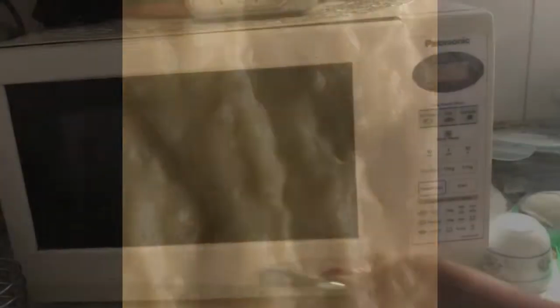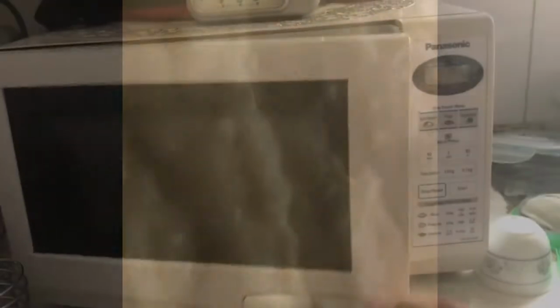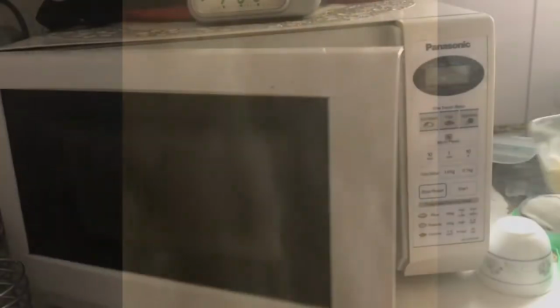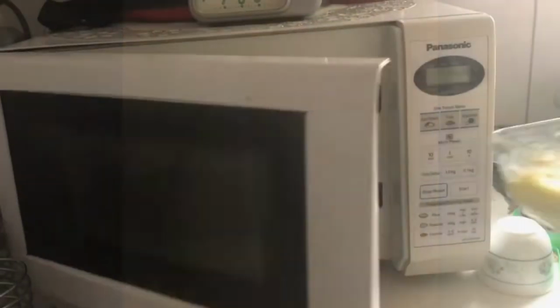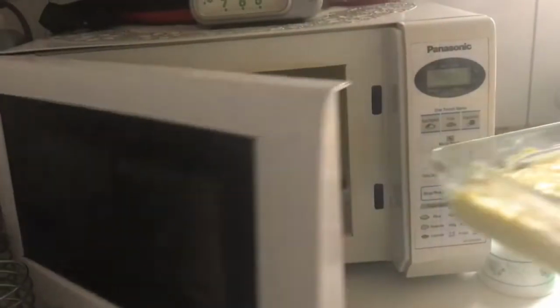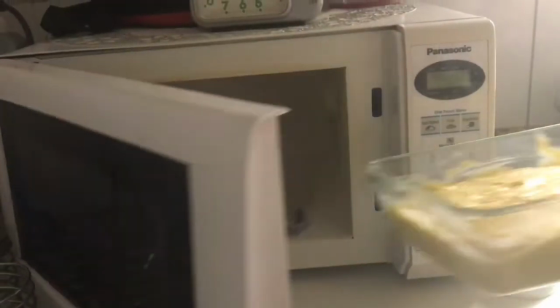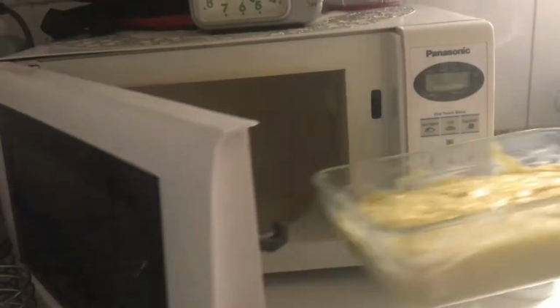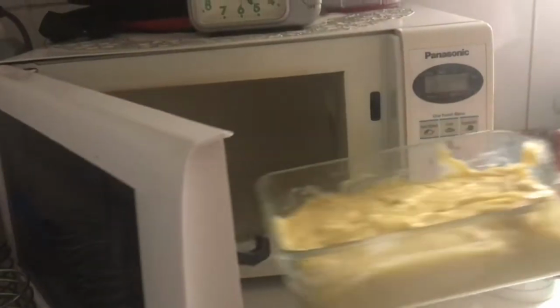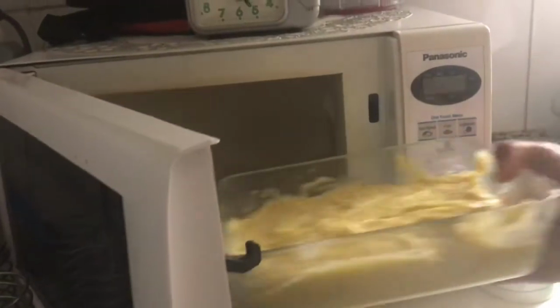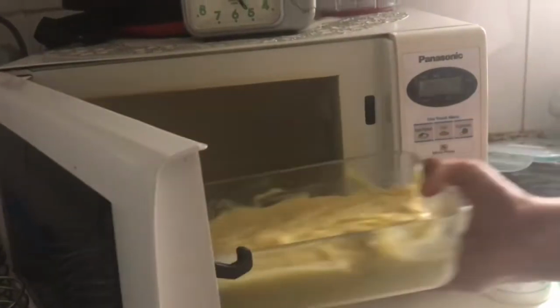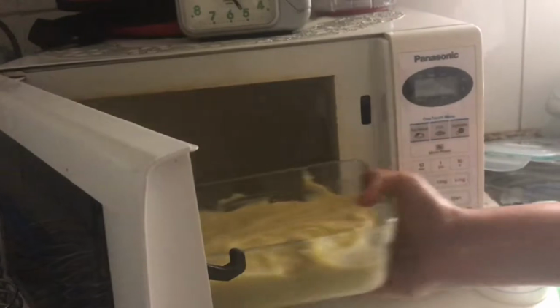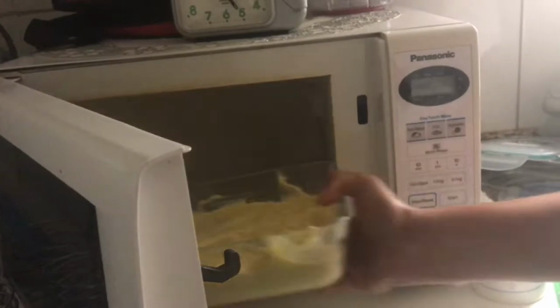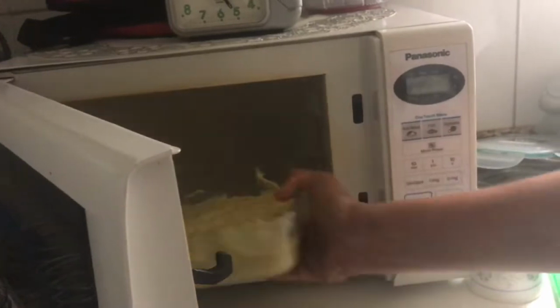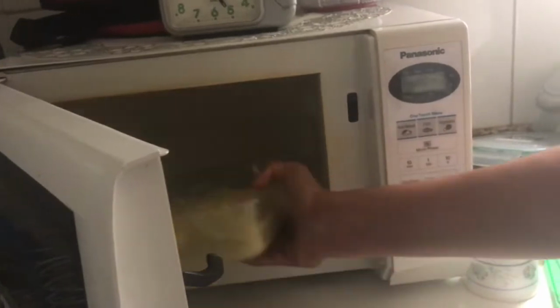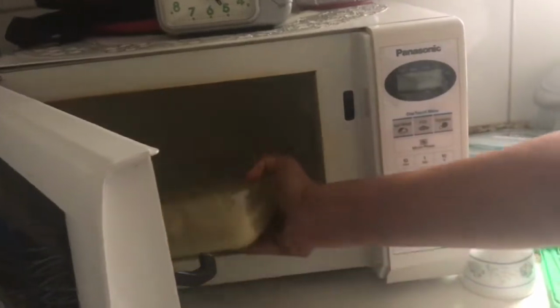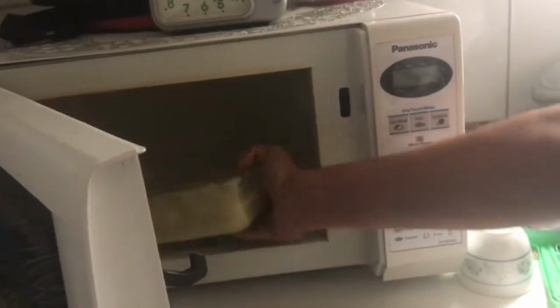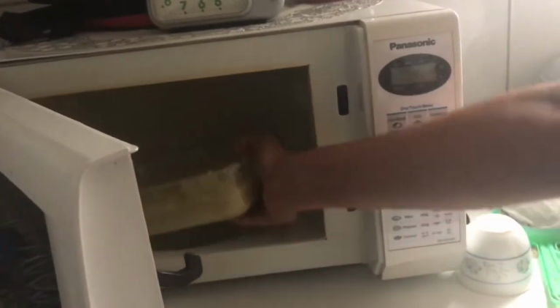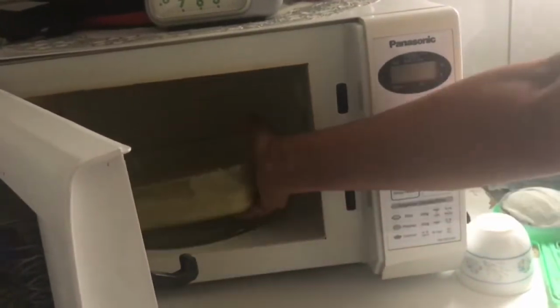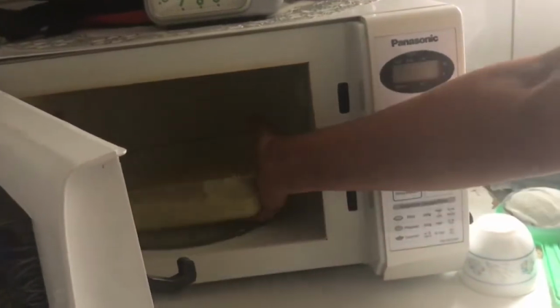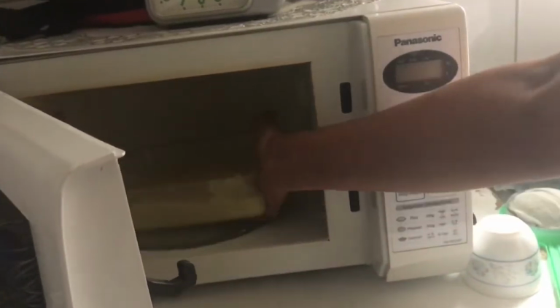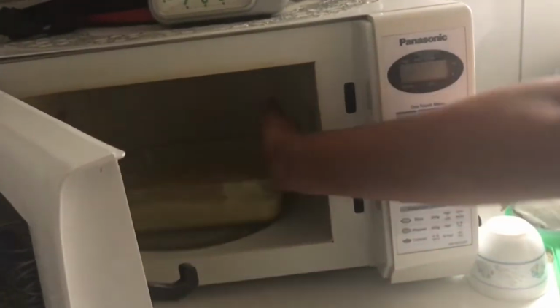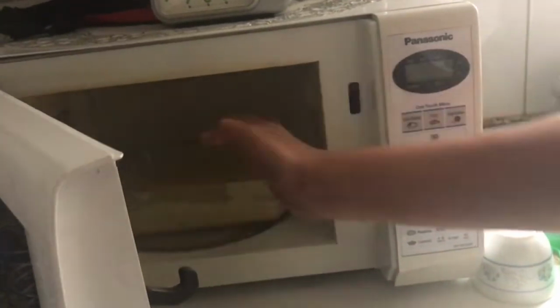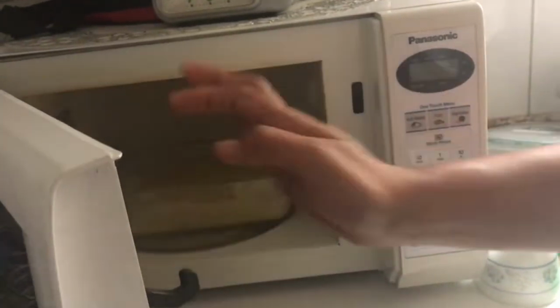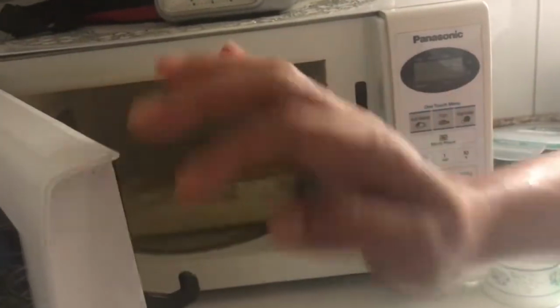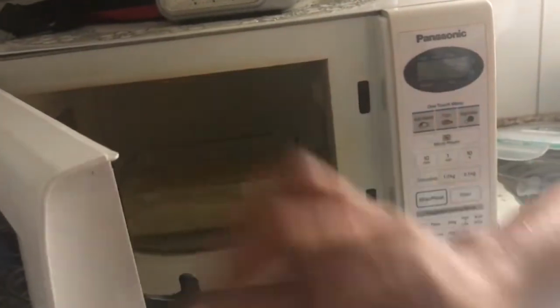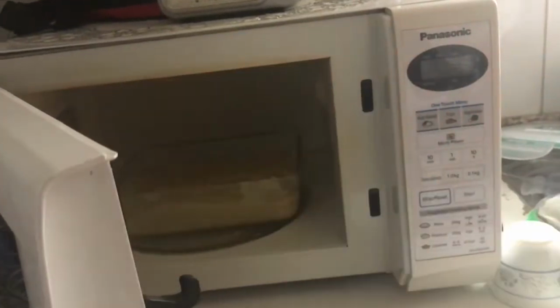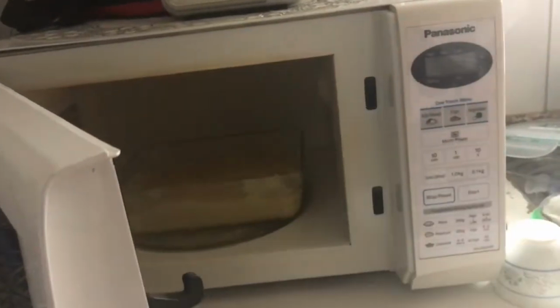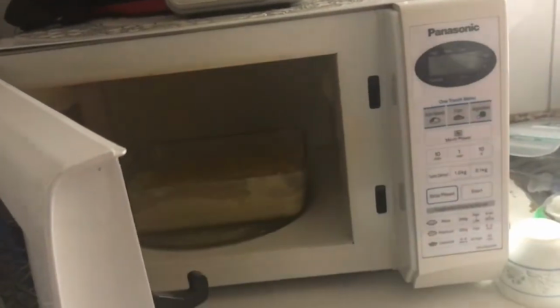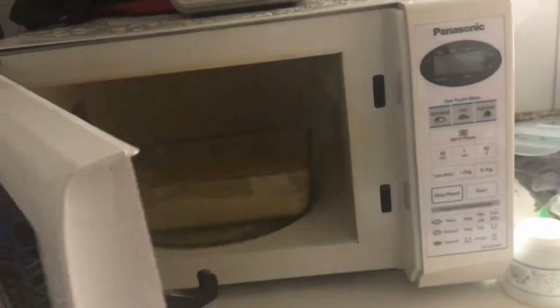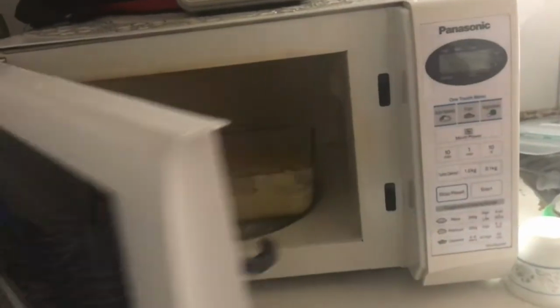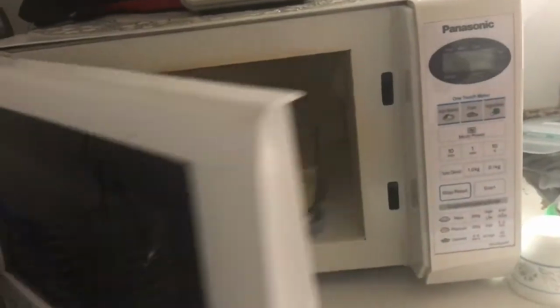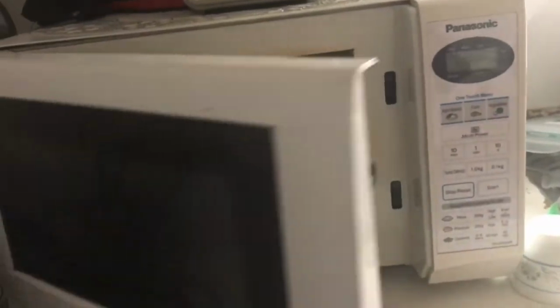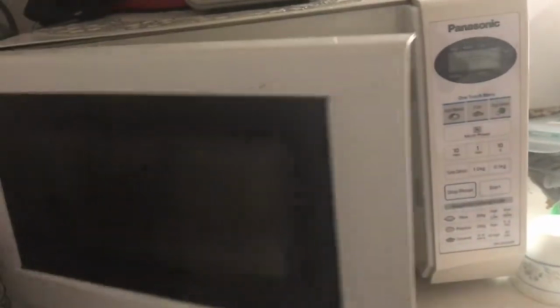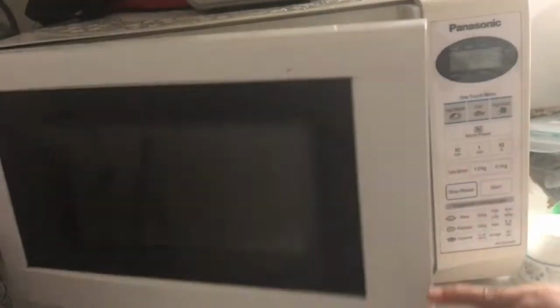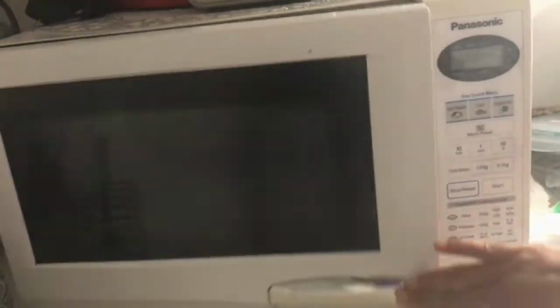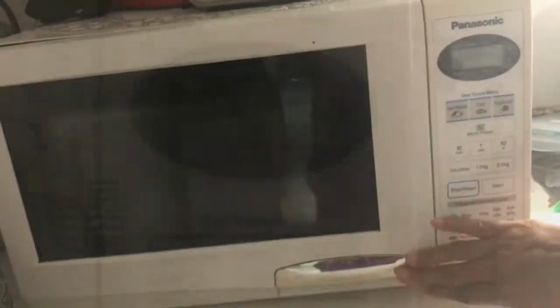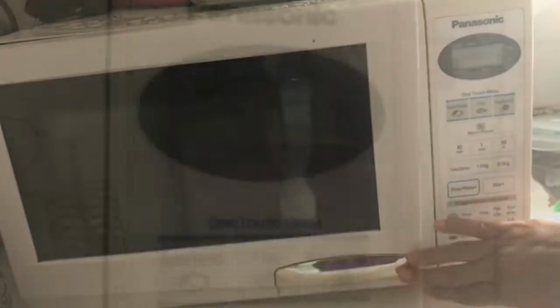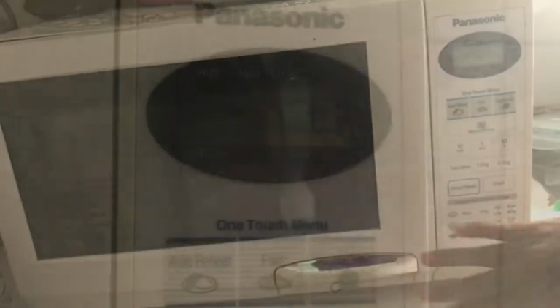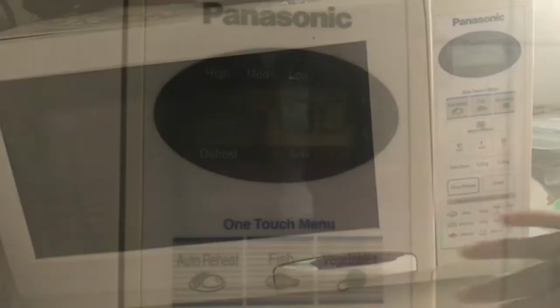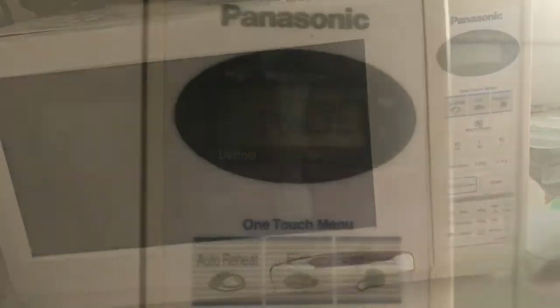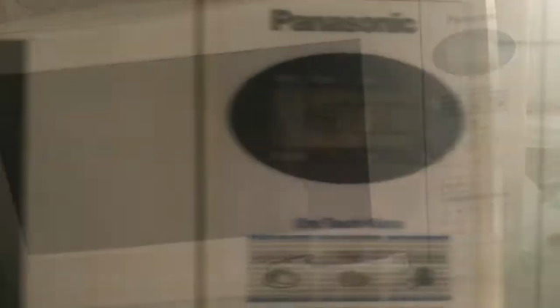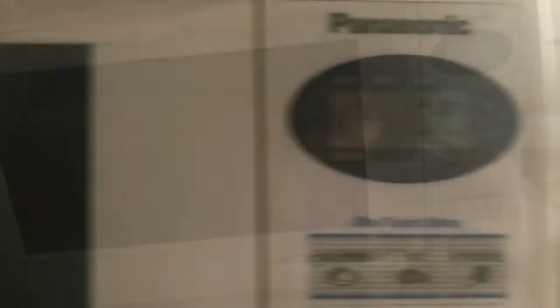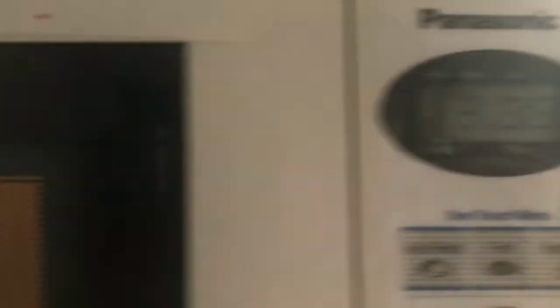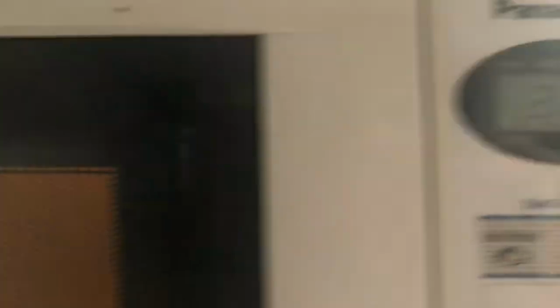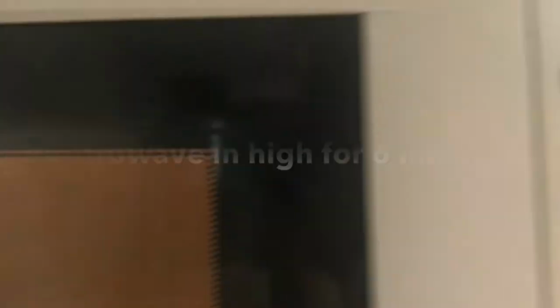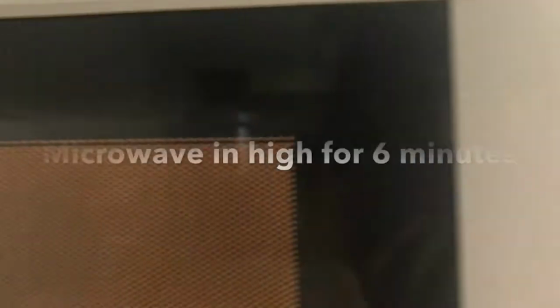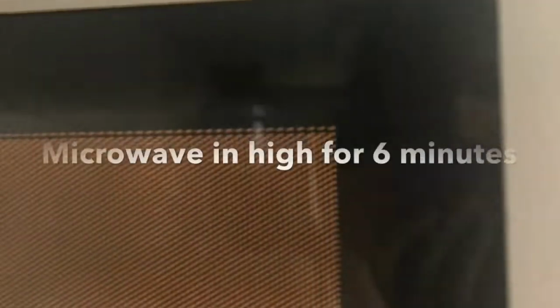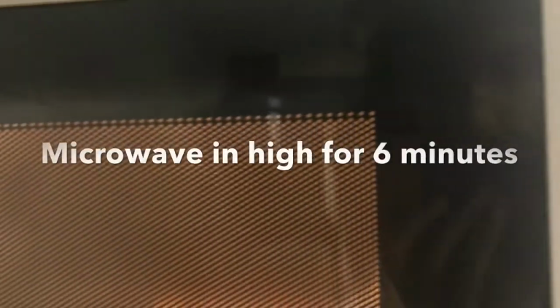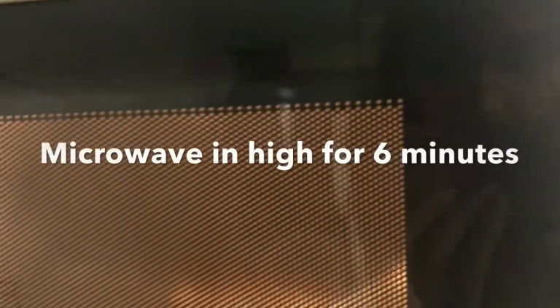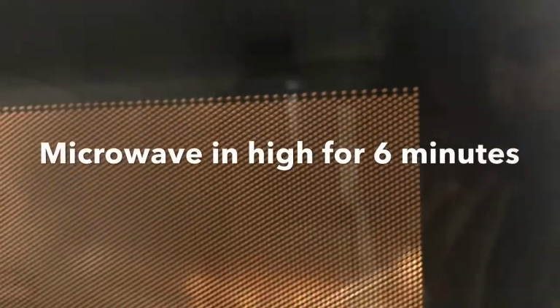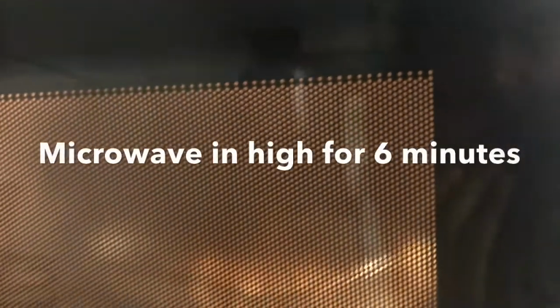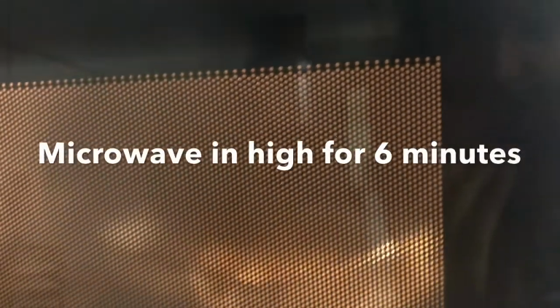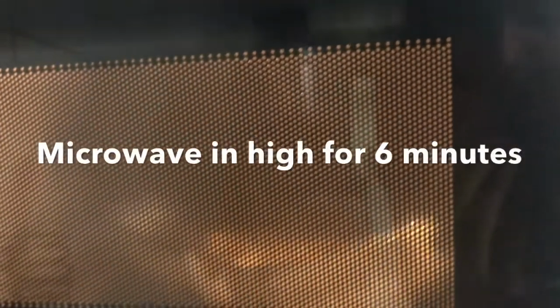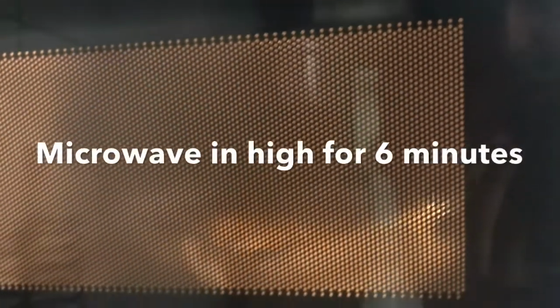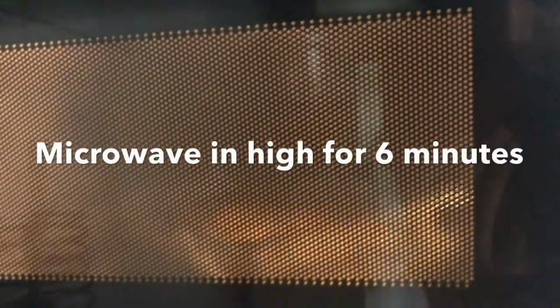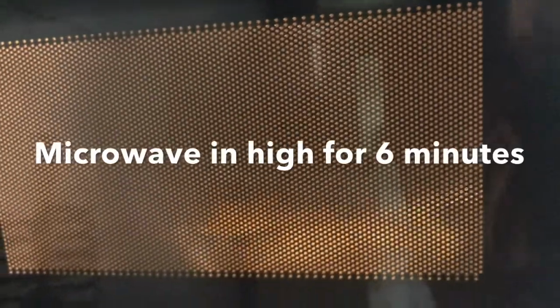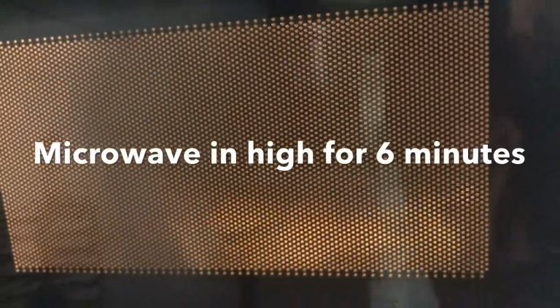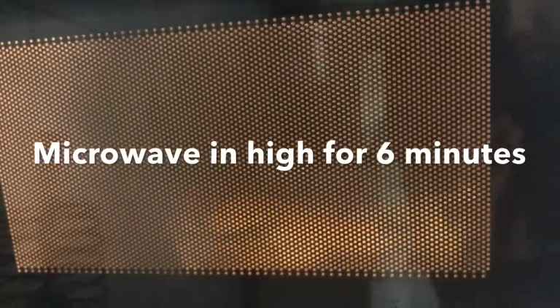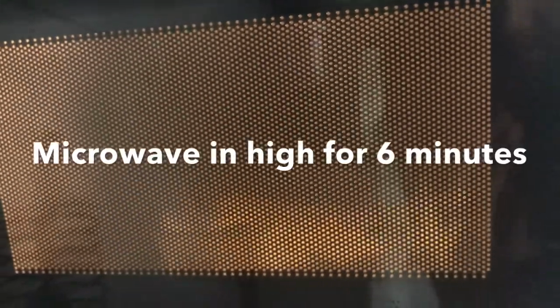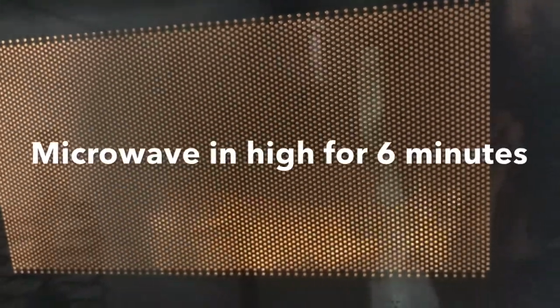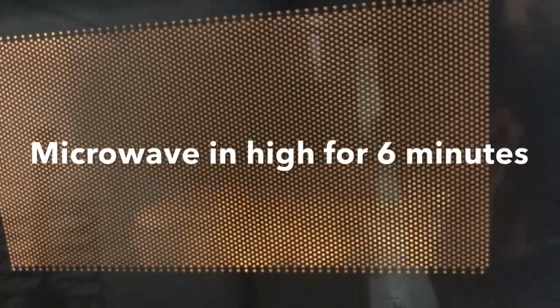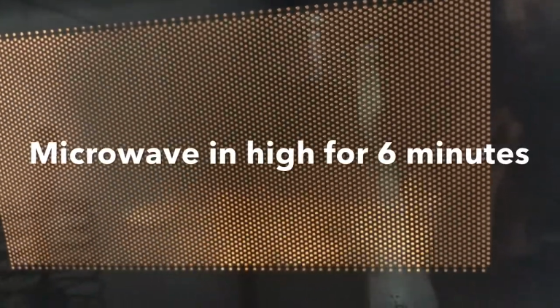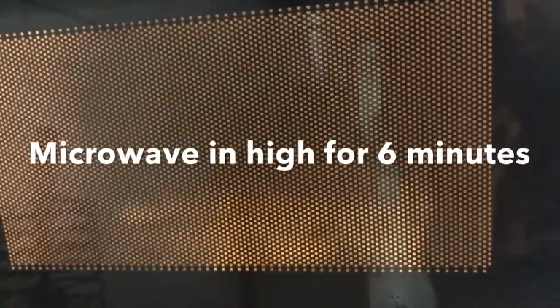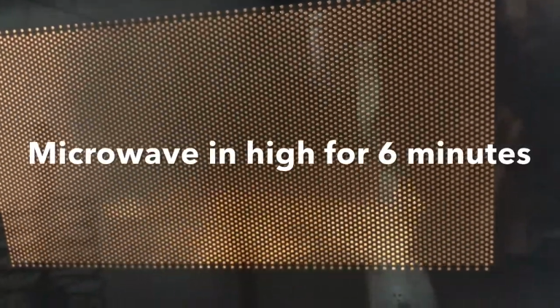Now let's keep it in the microwave. Microwave this for six minutes.